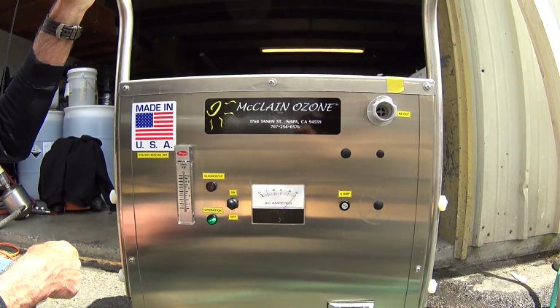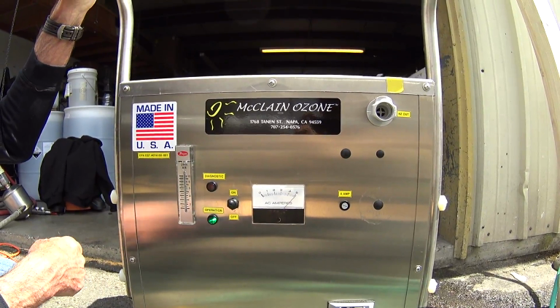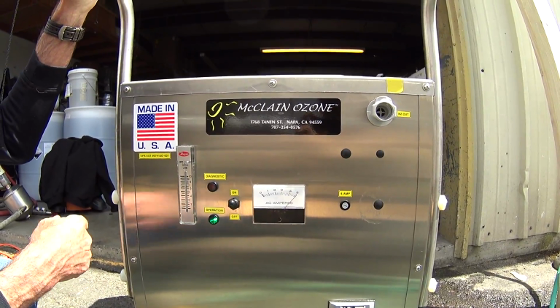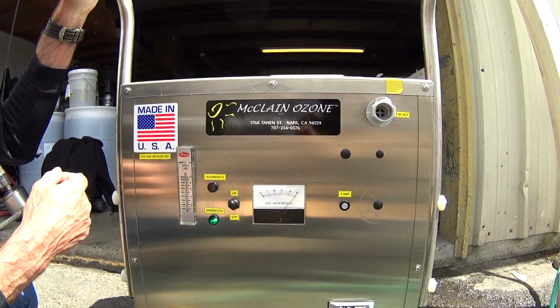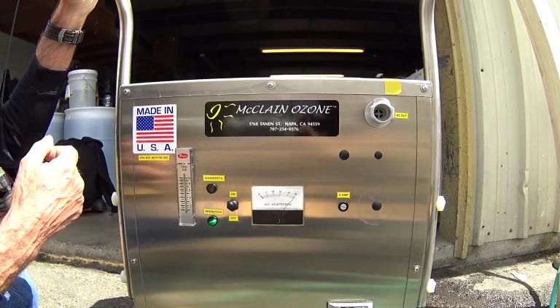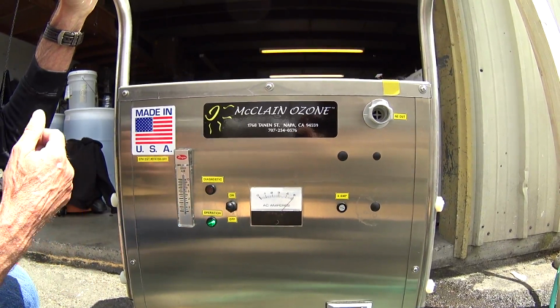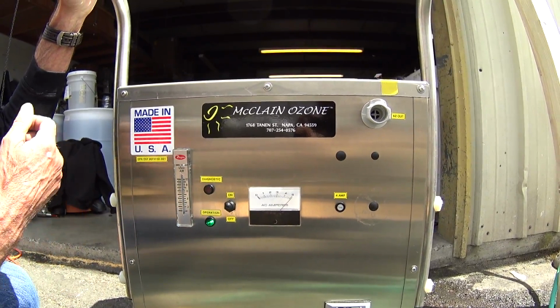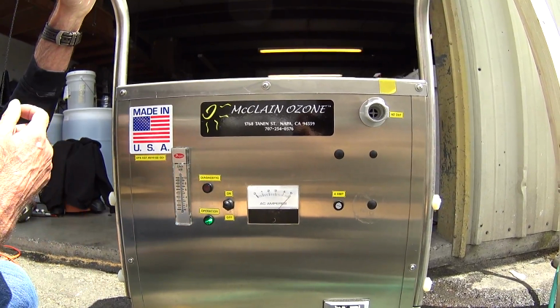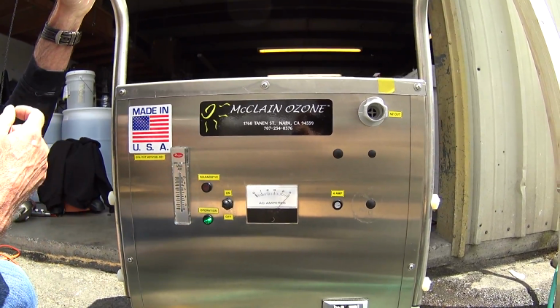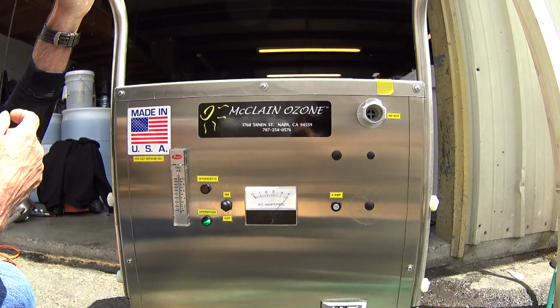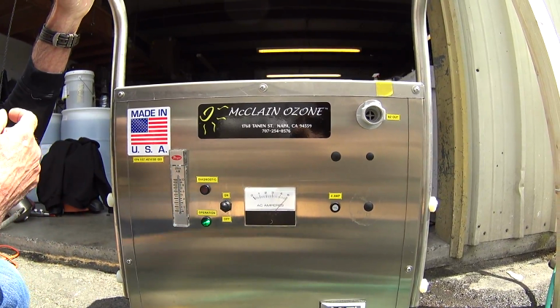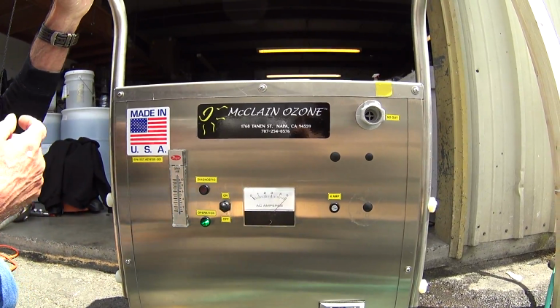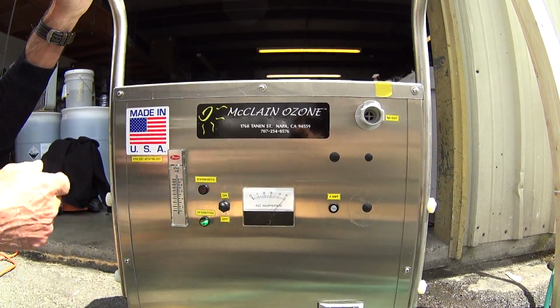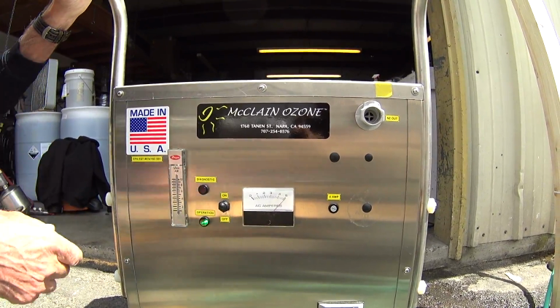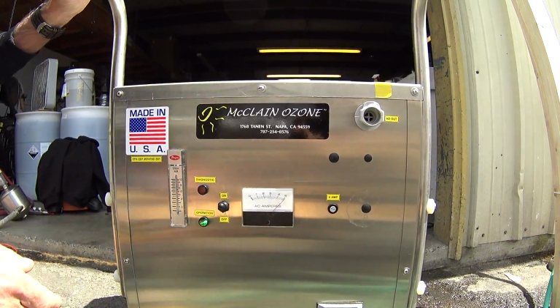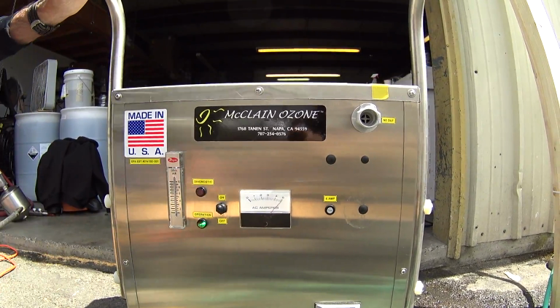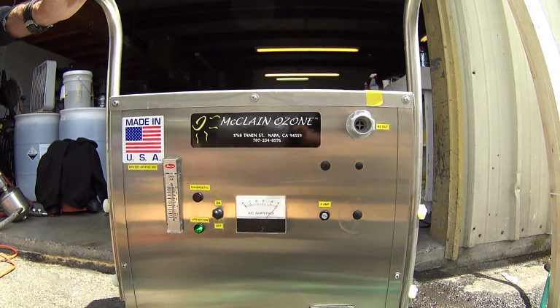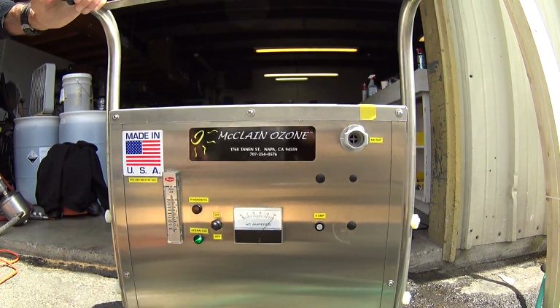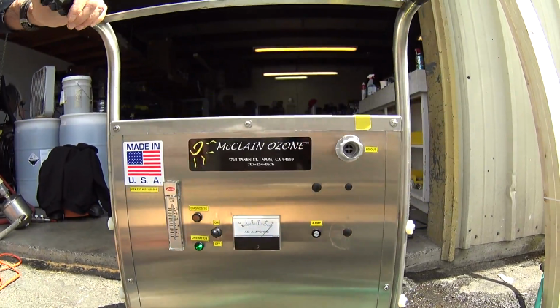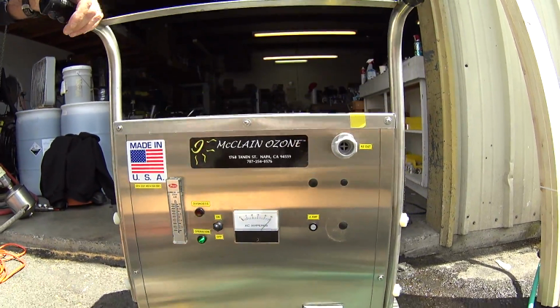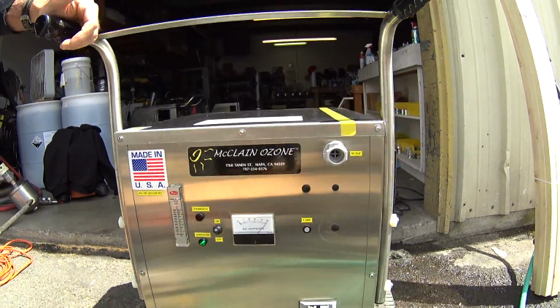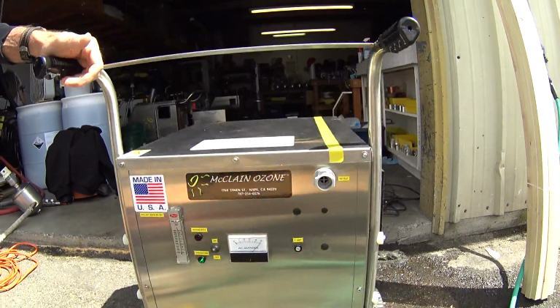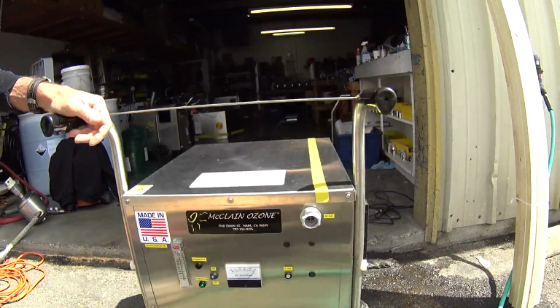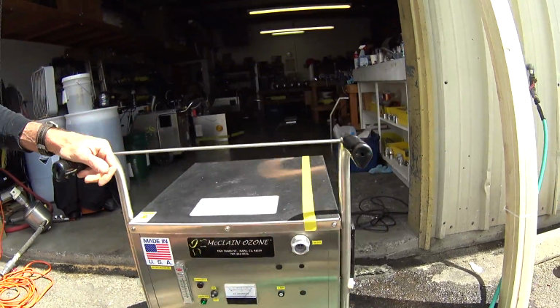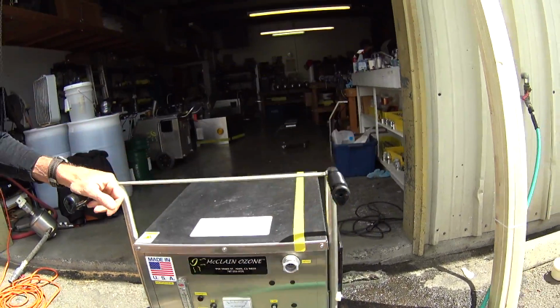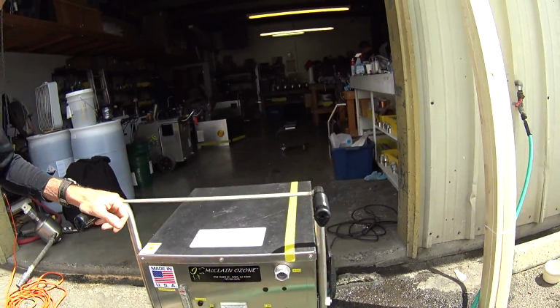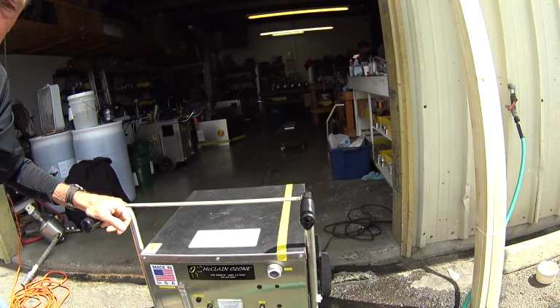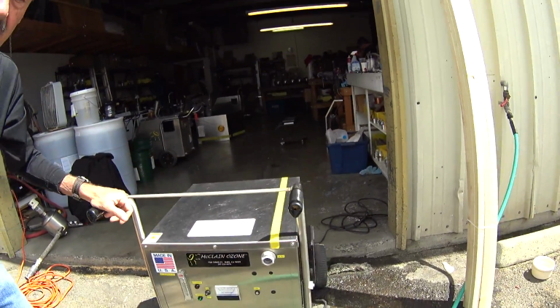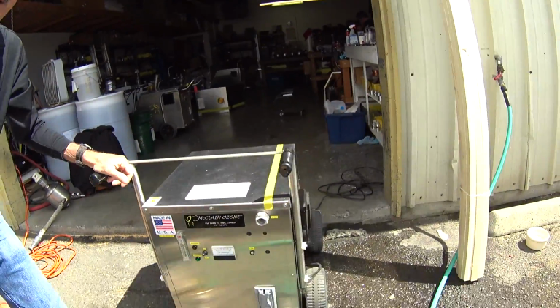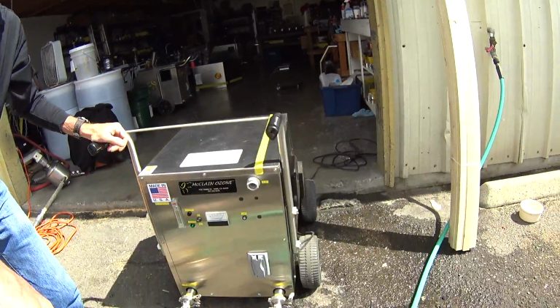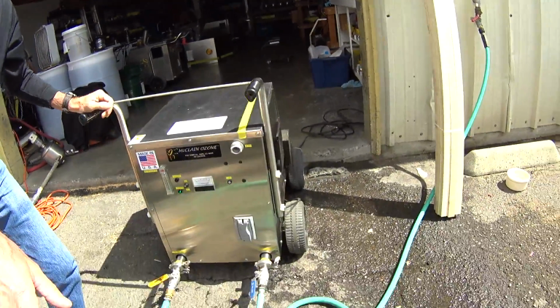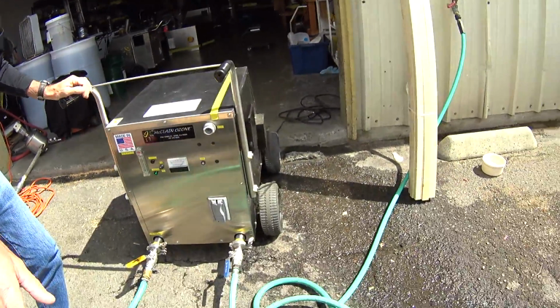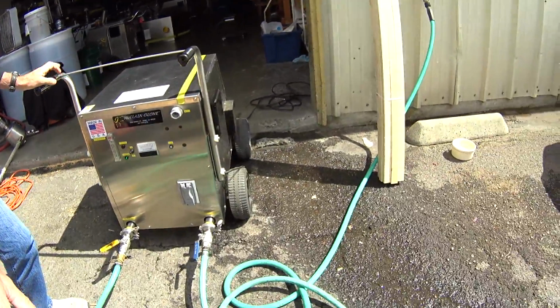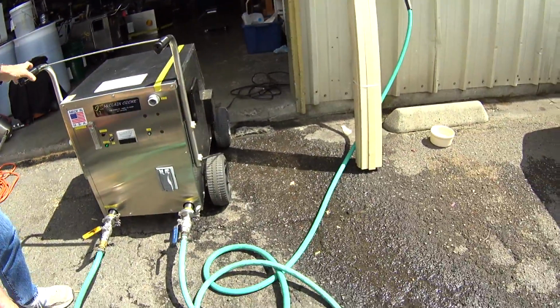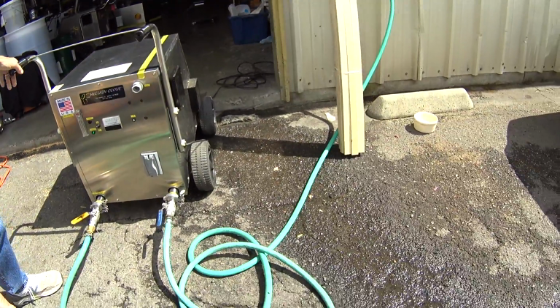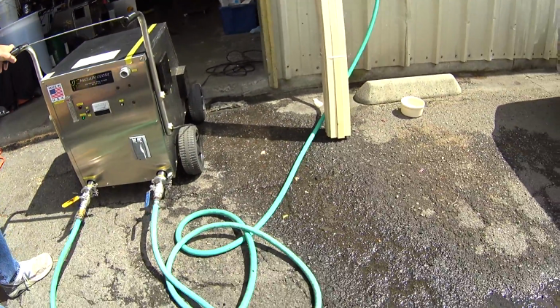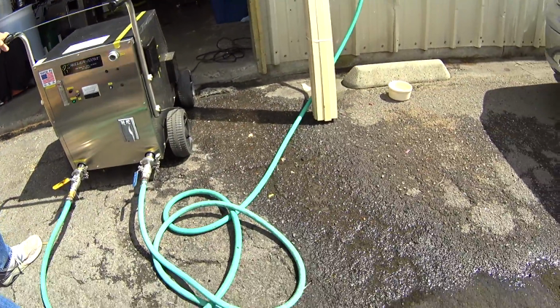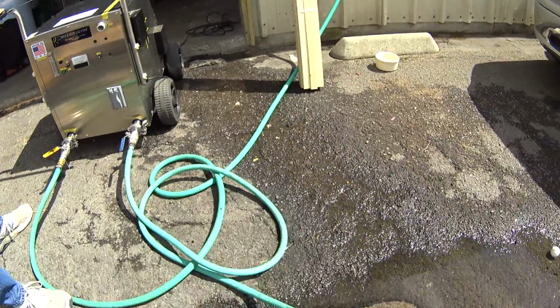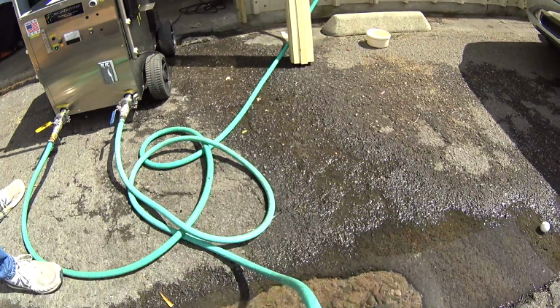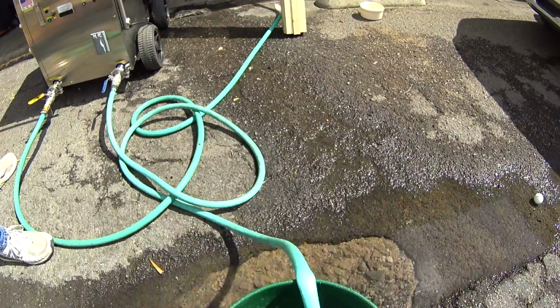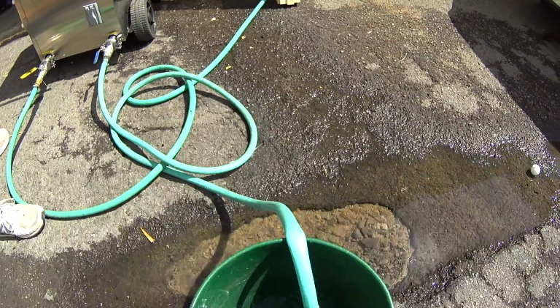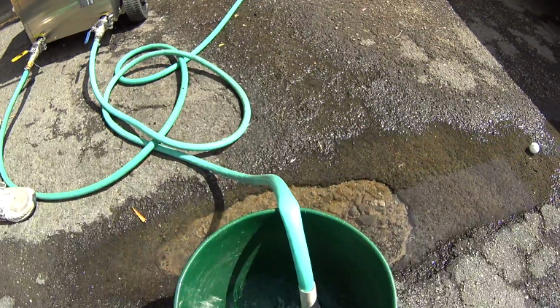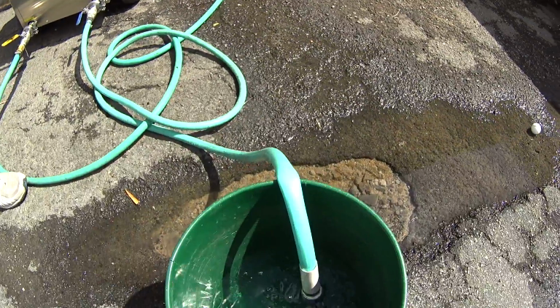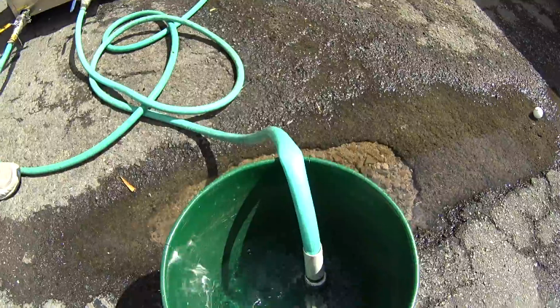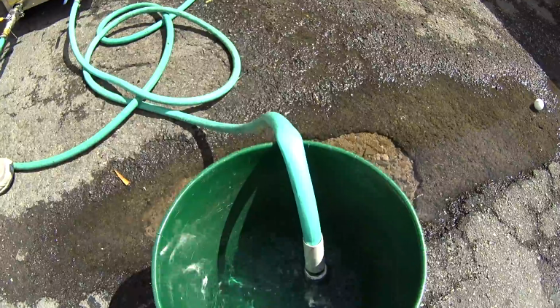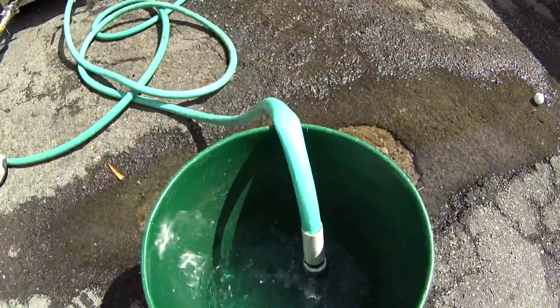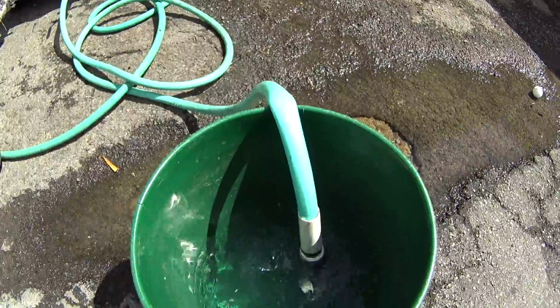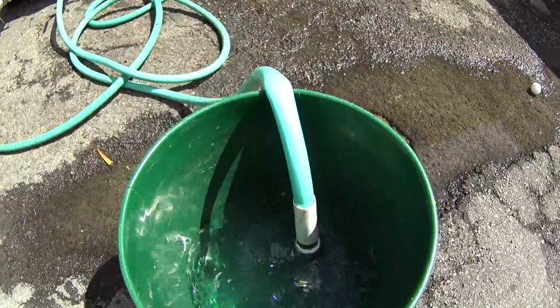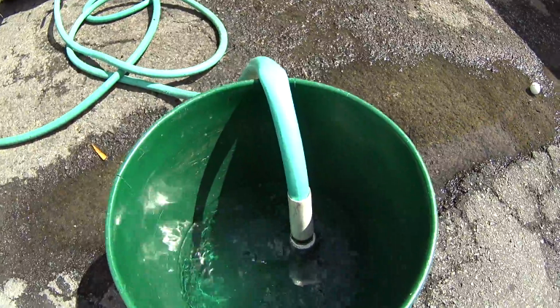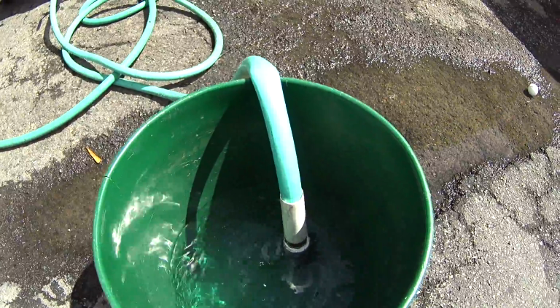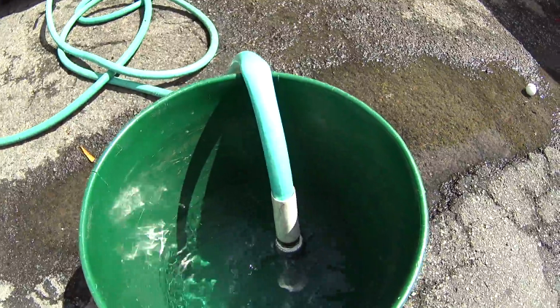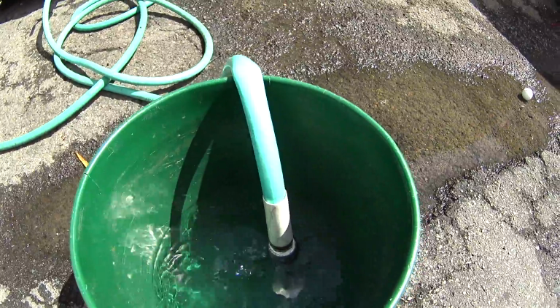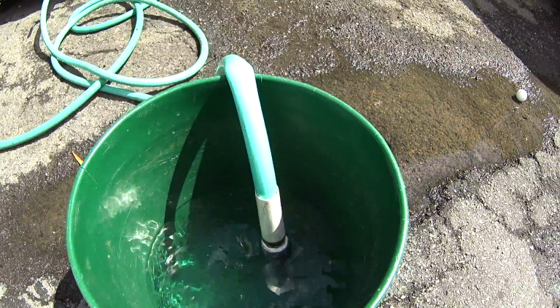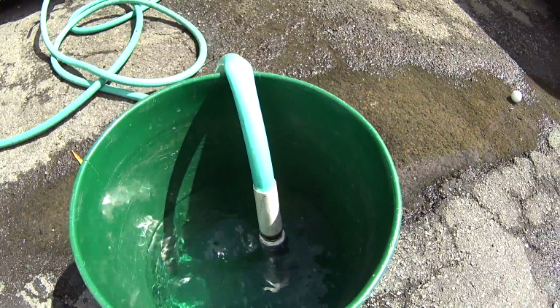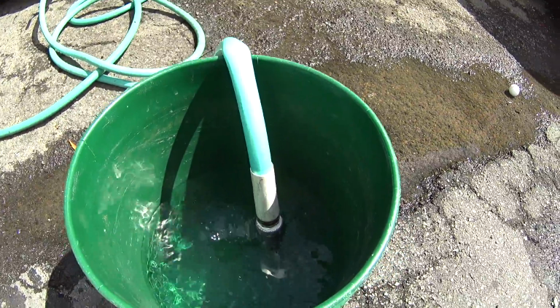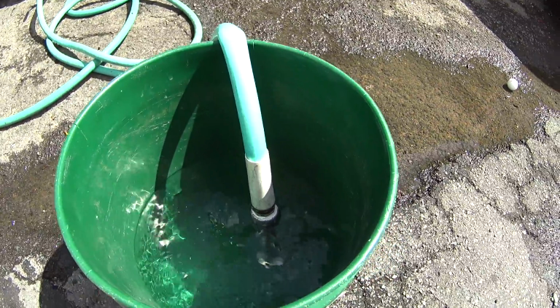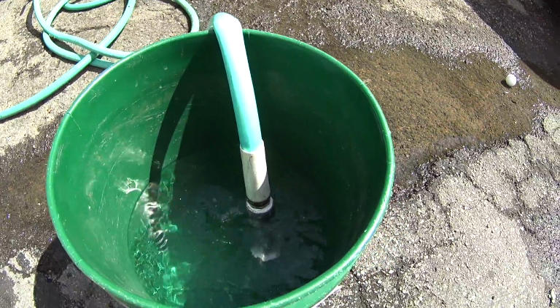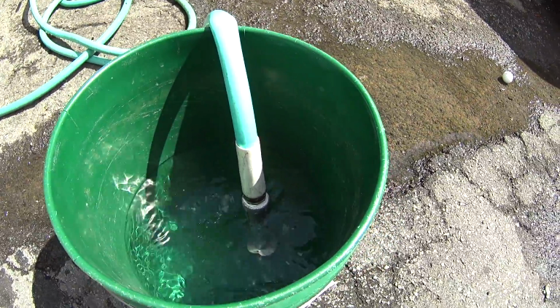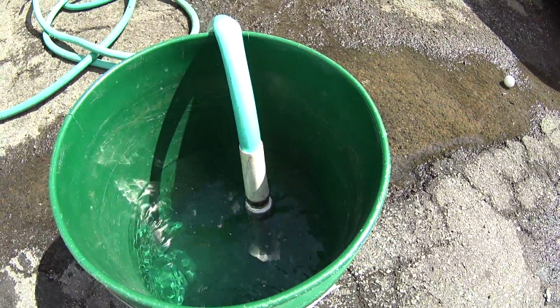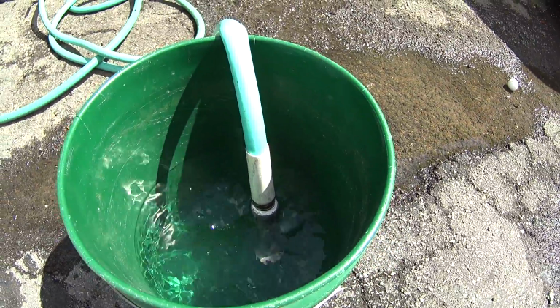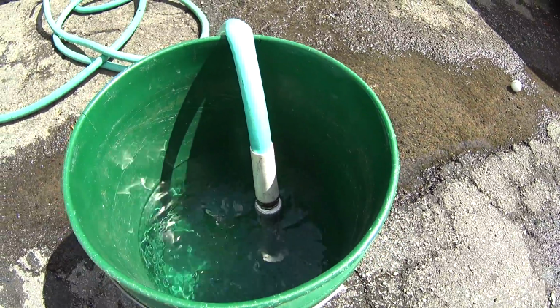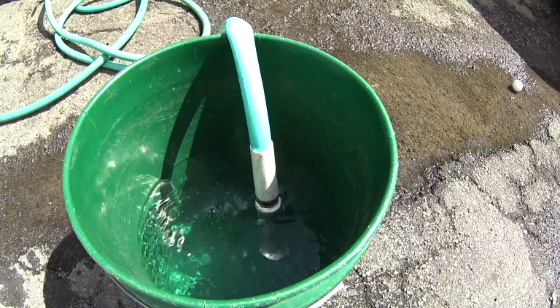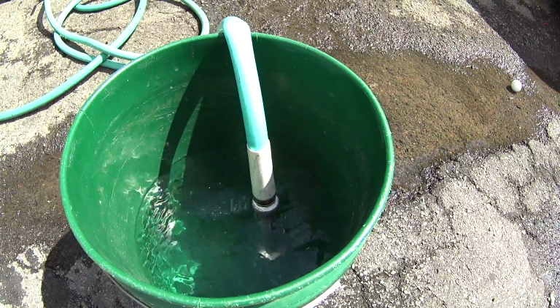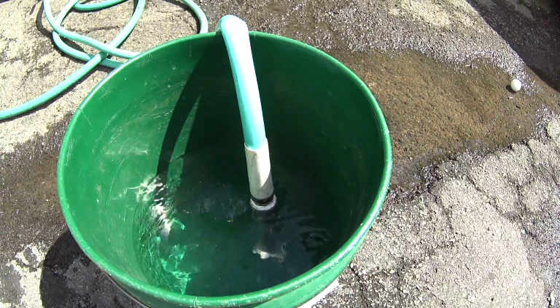Essentially, we're going to turn the water on for the system and there's ozonated water coming out of the system.